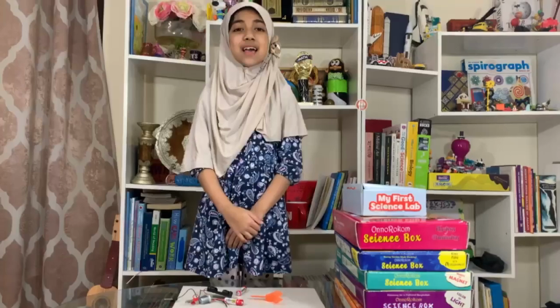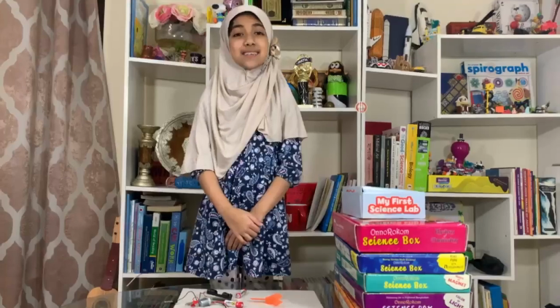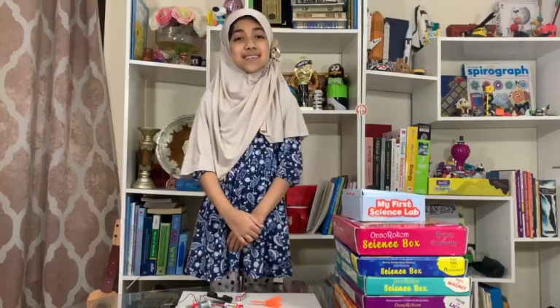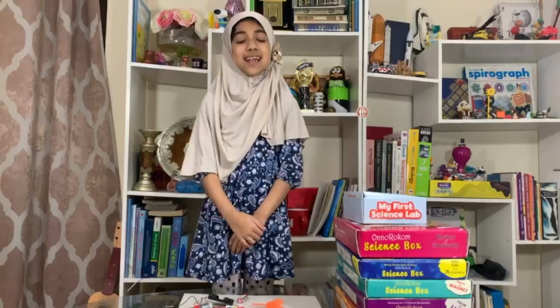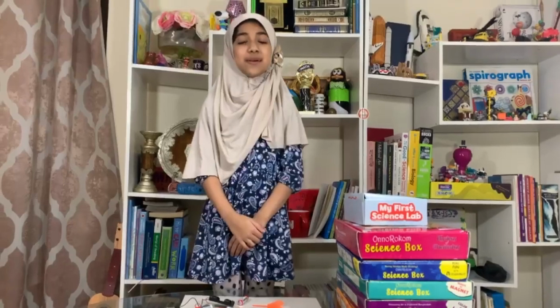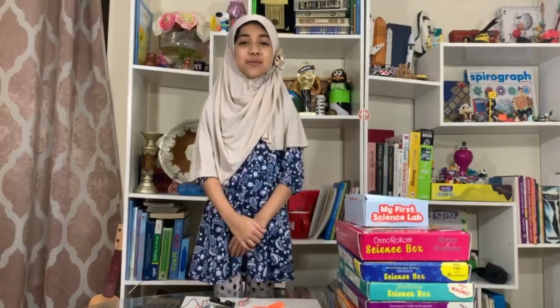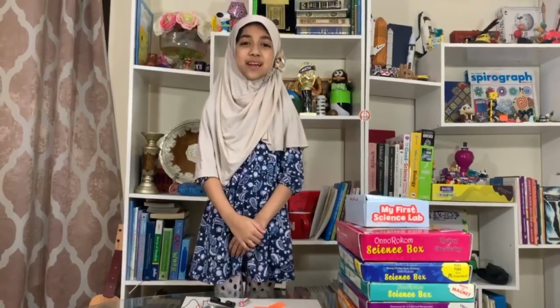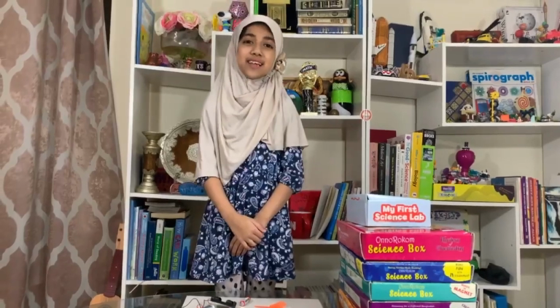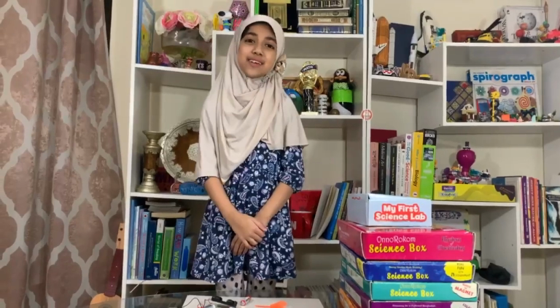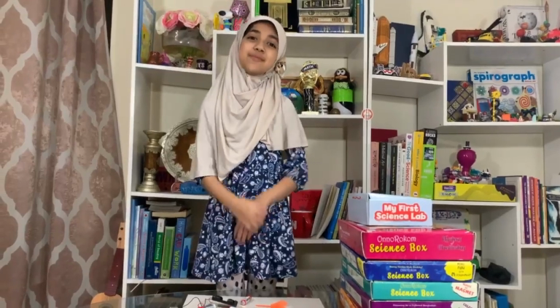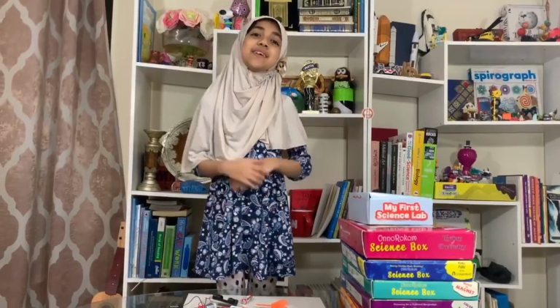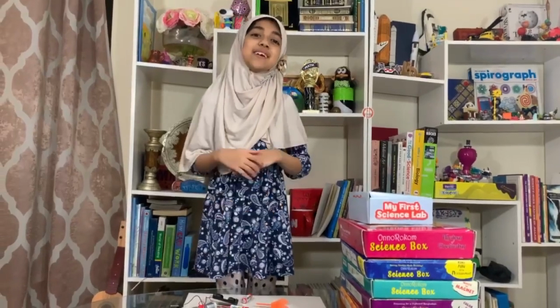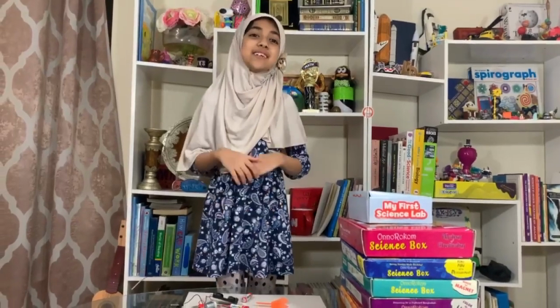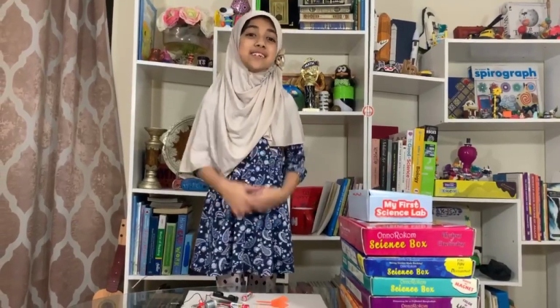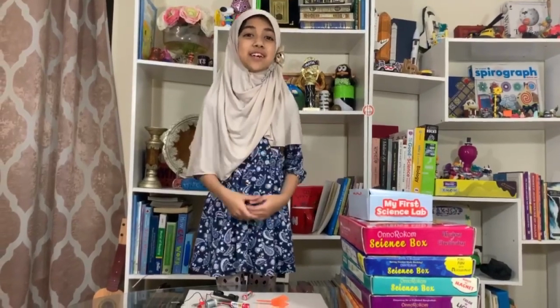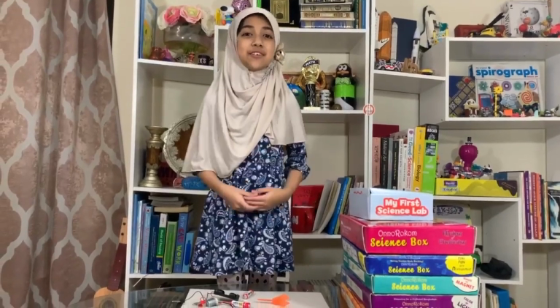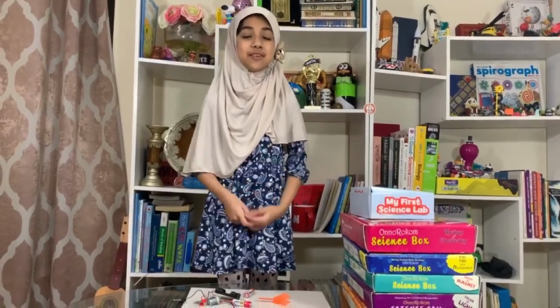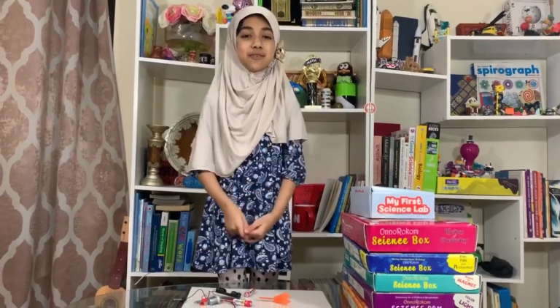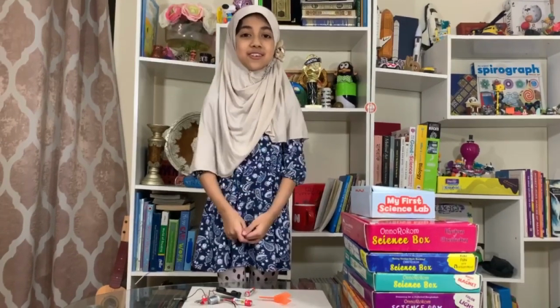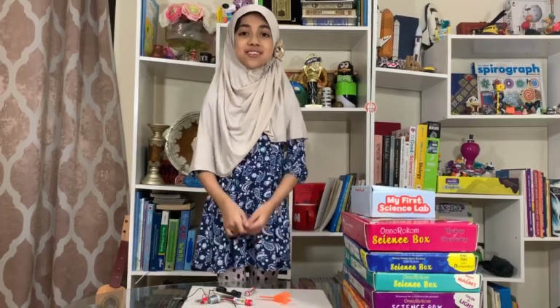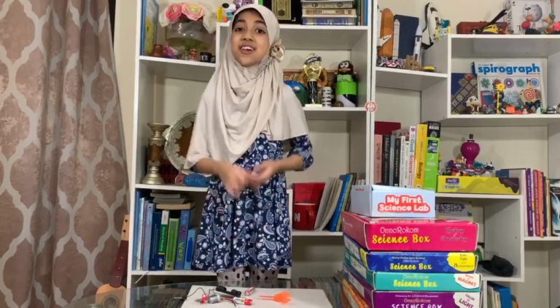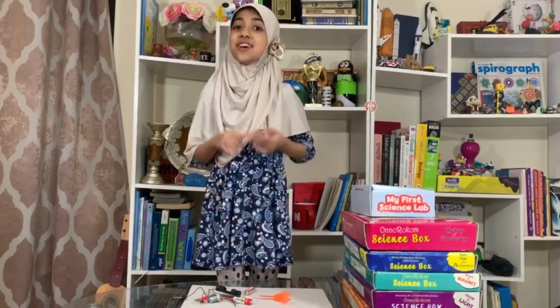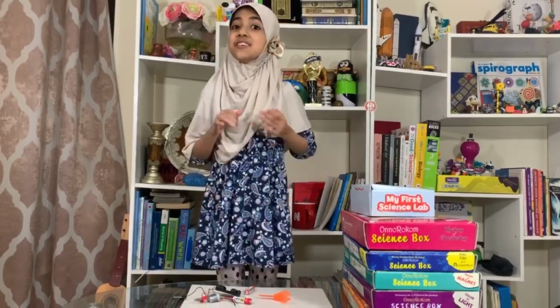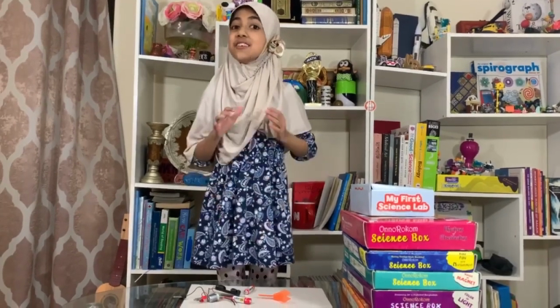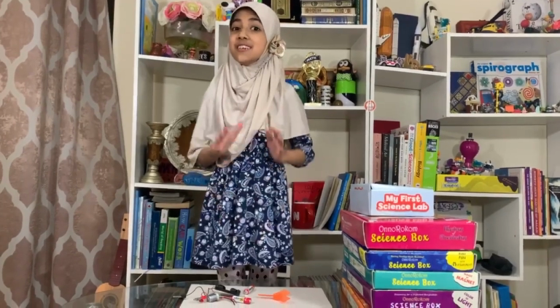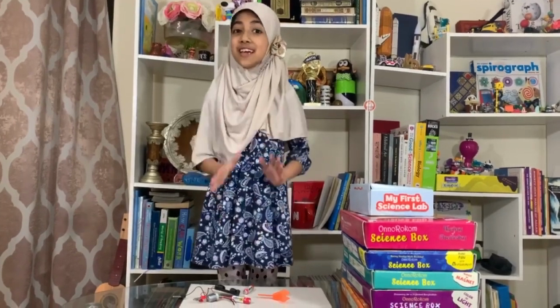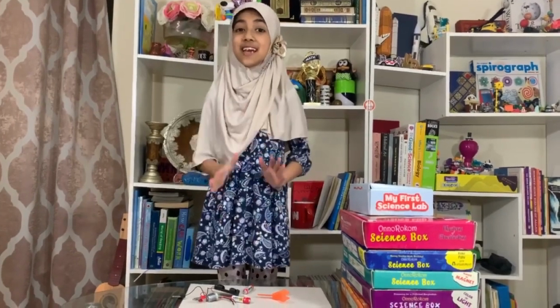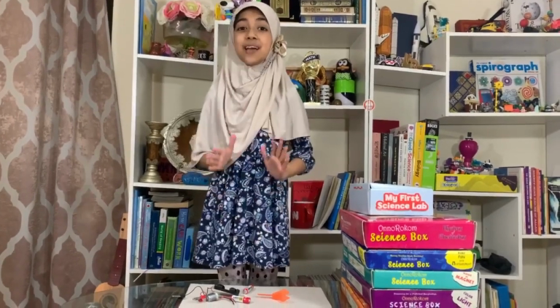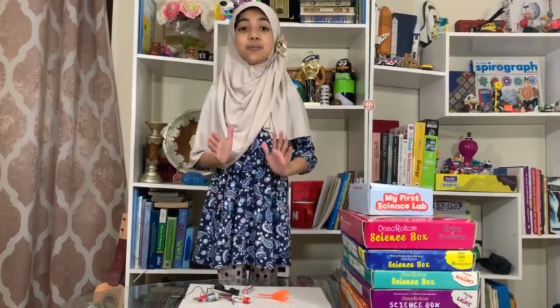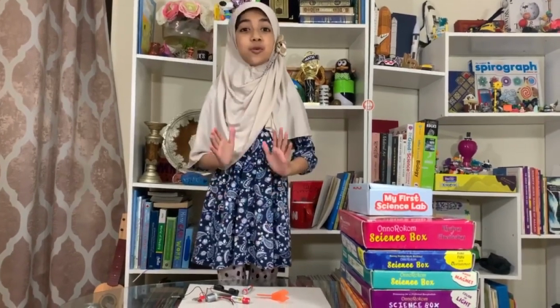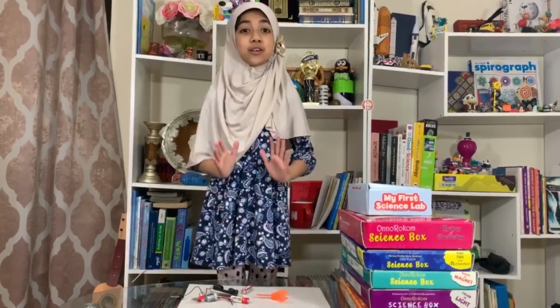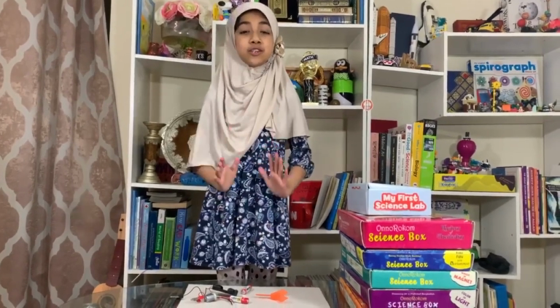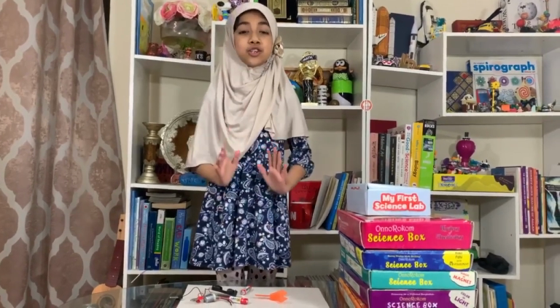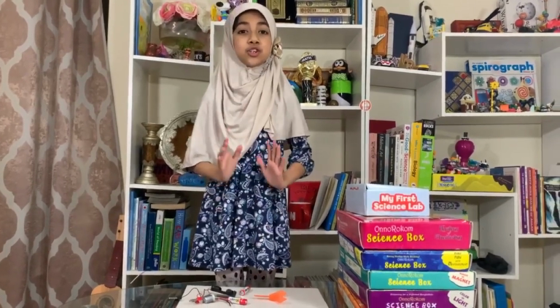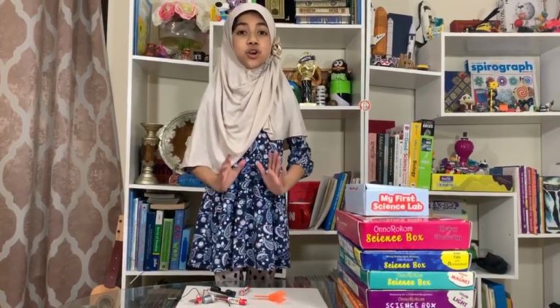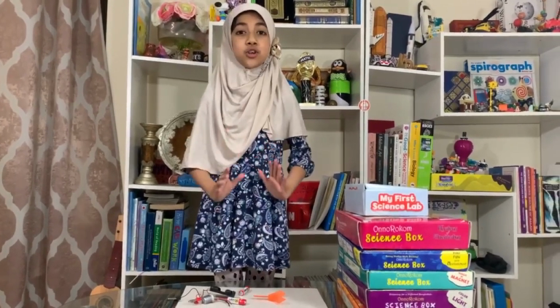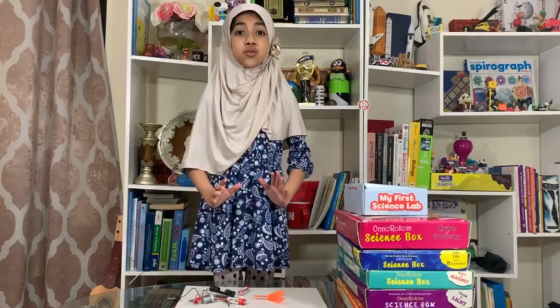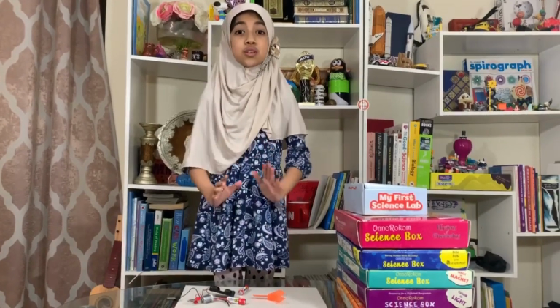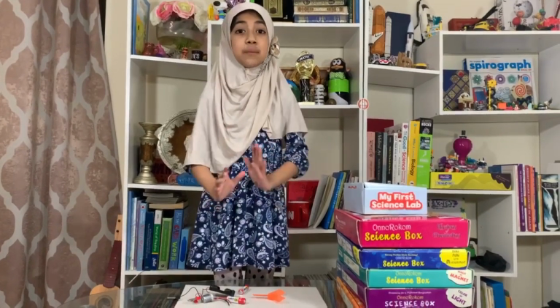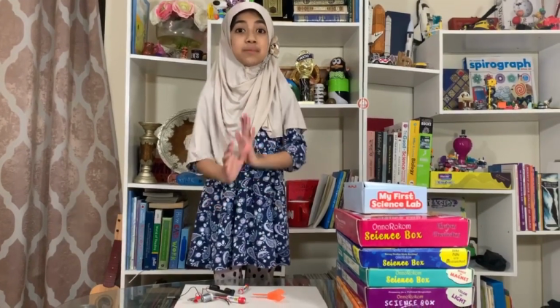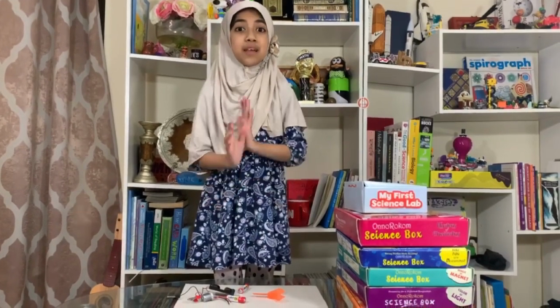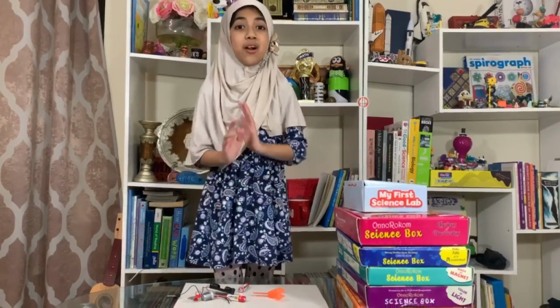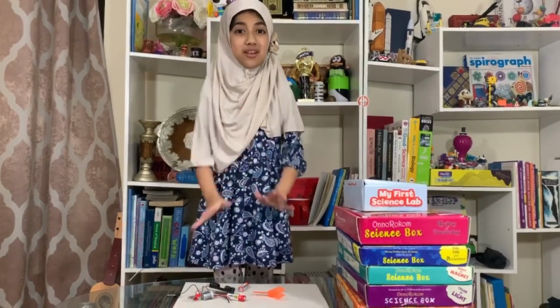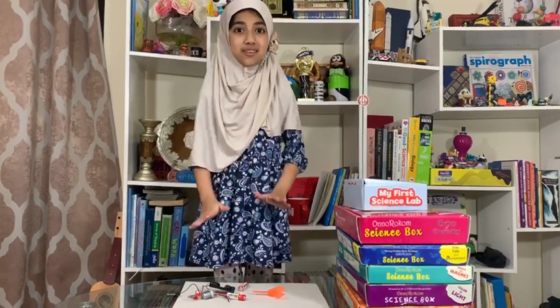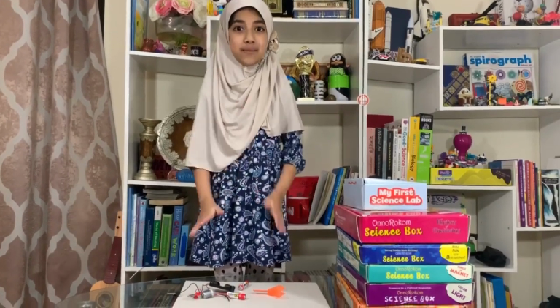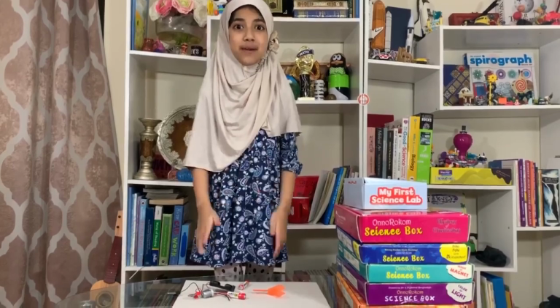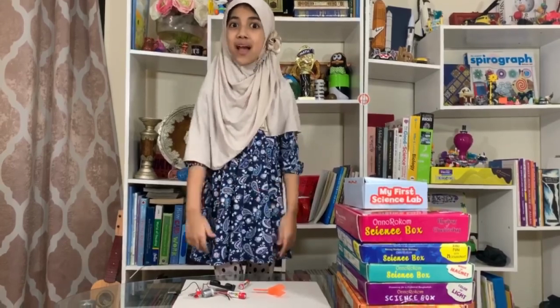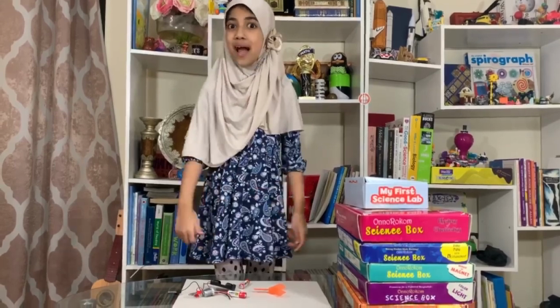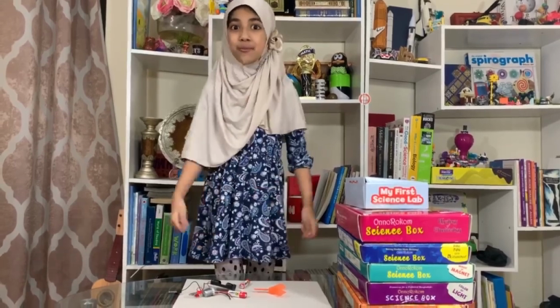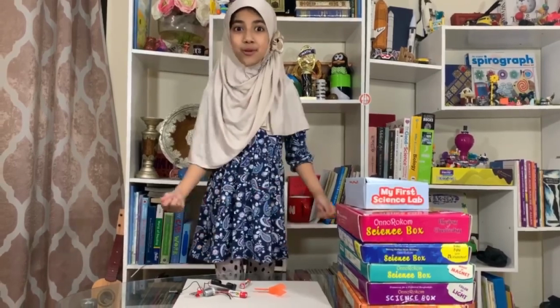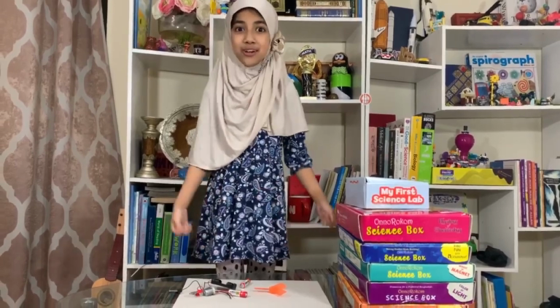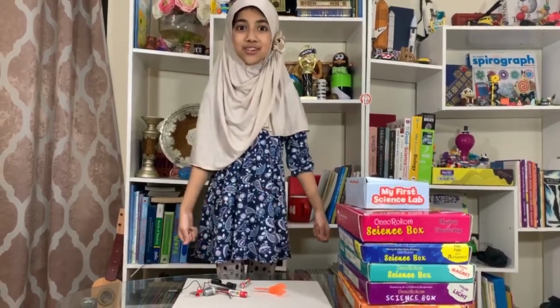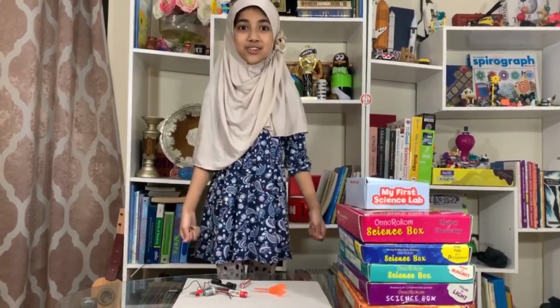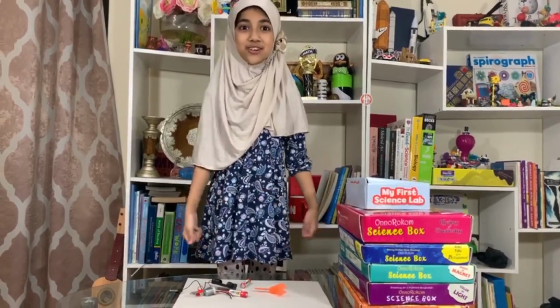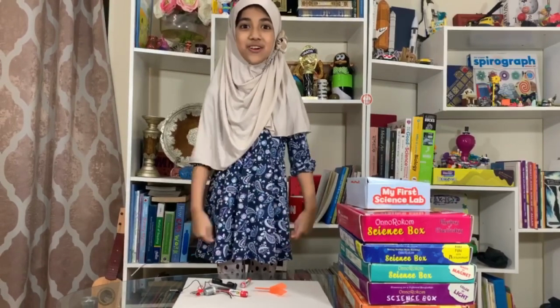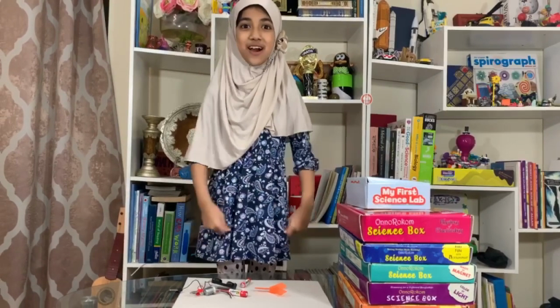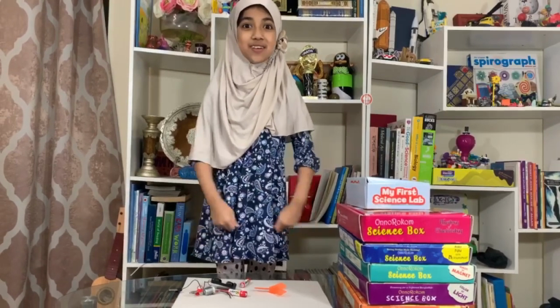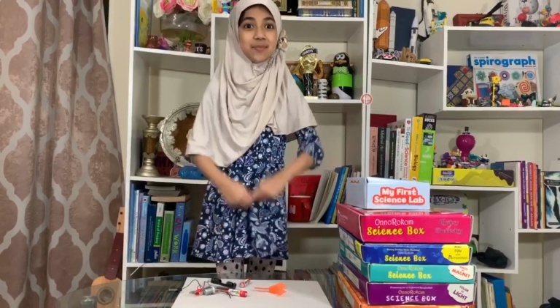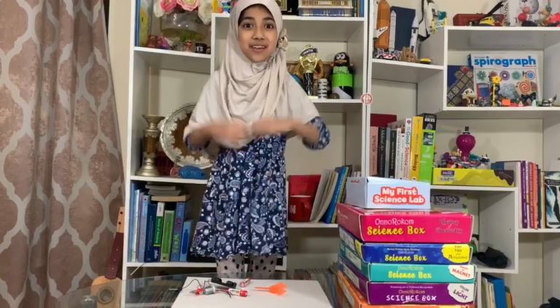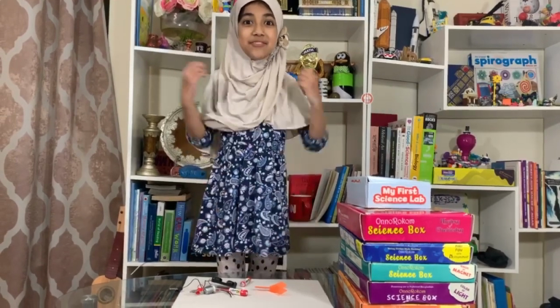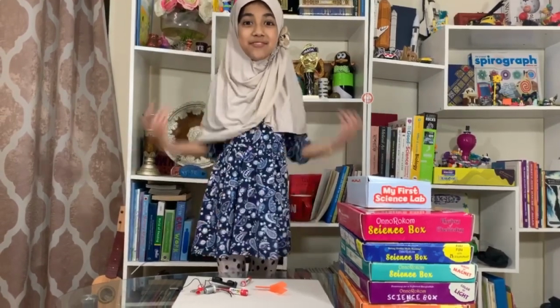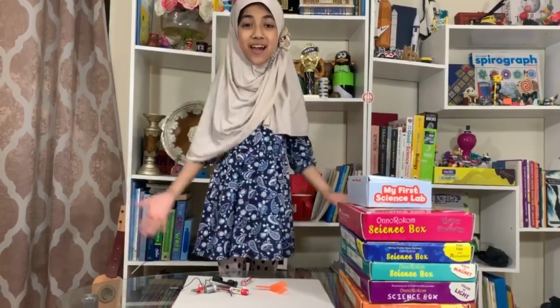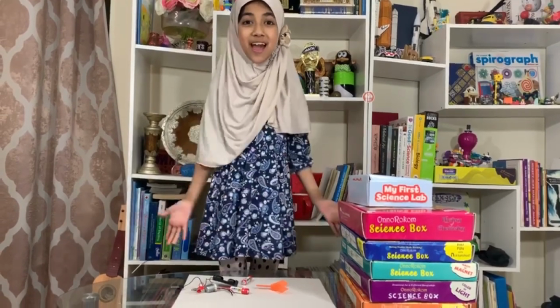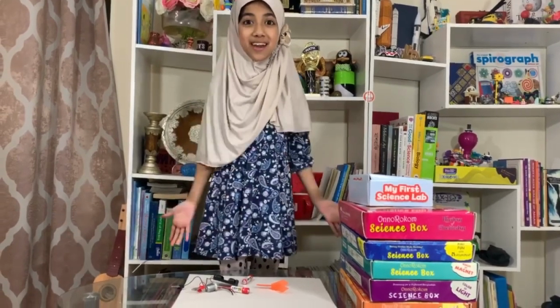Assalamu alaikum, dear viewers. Today I'm going to show you something awesome. I'm going to show you how to make a fan.